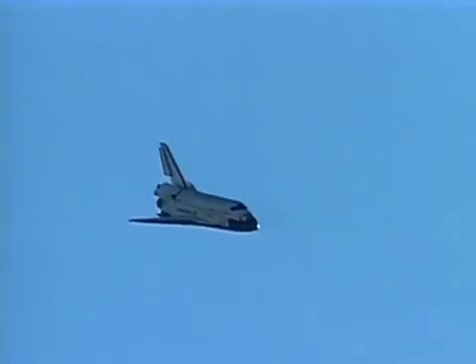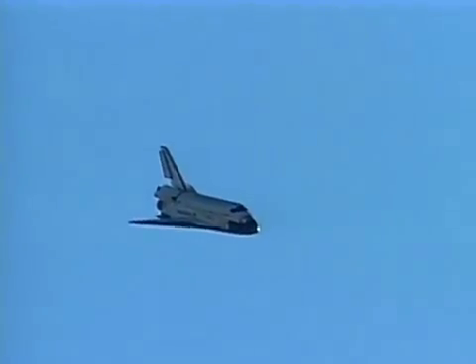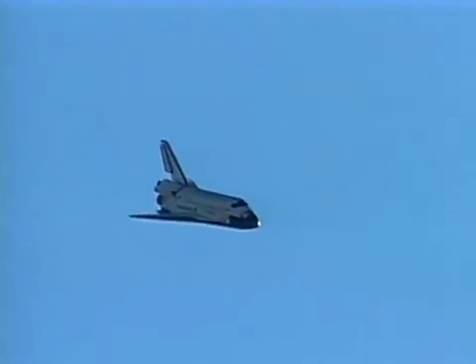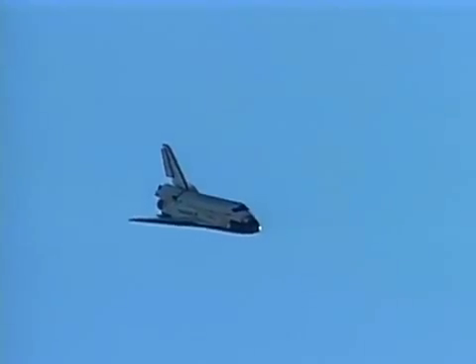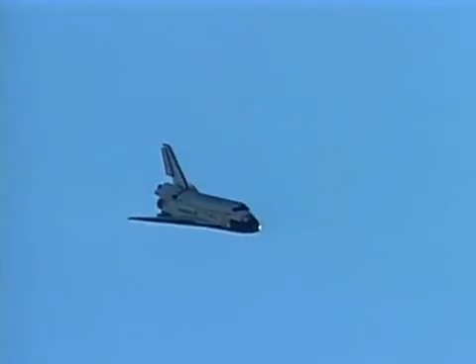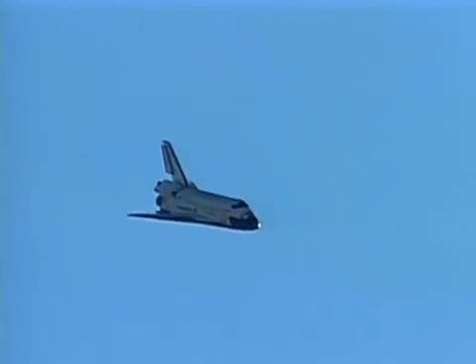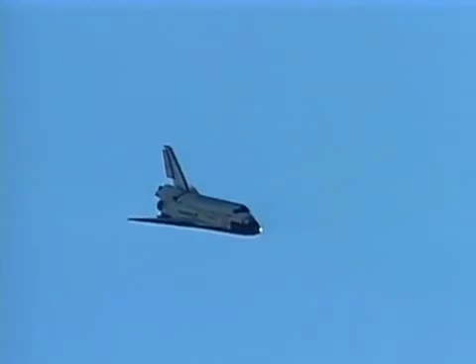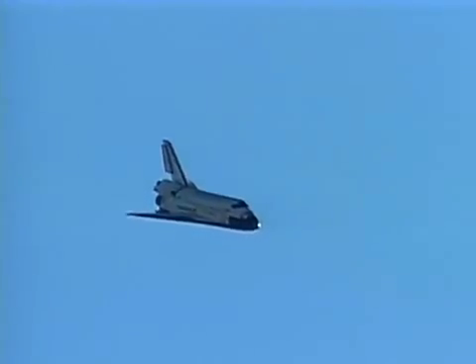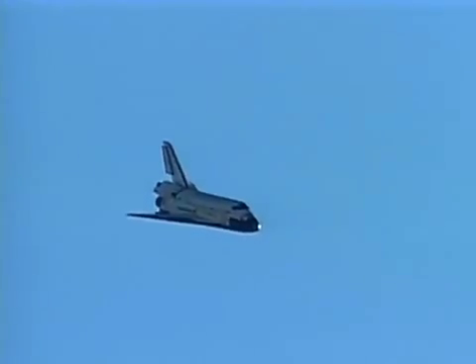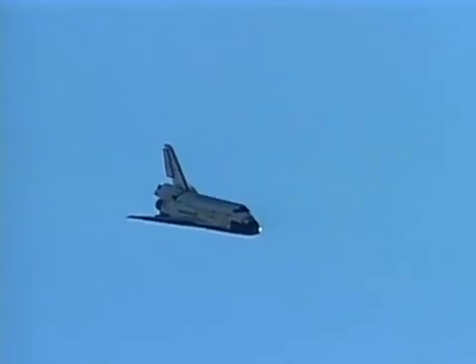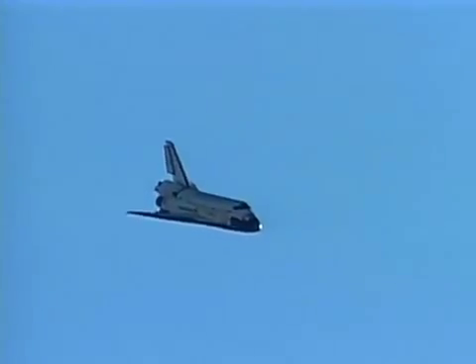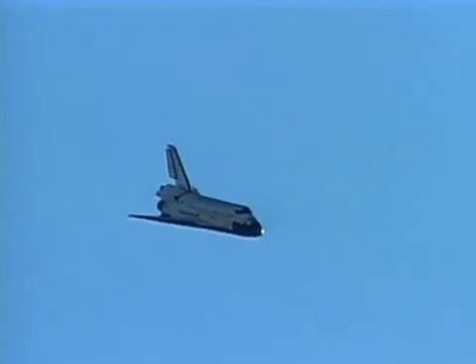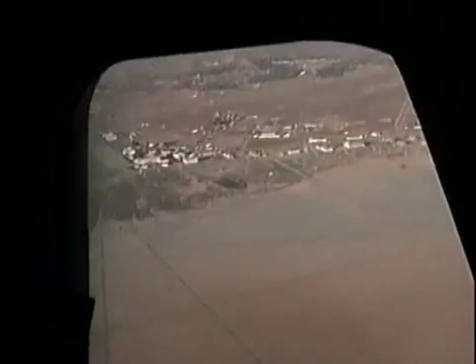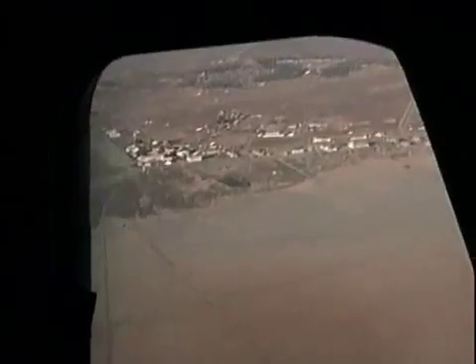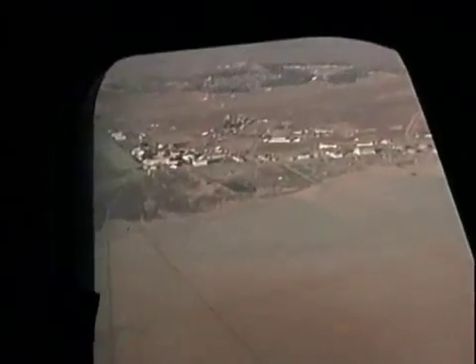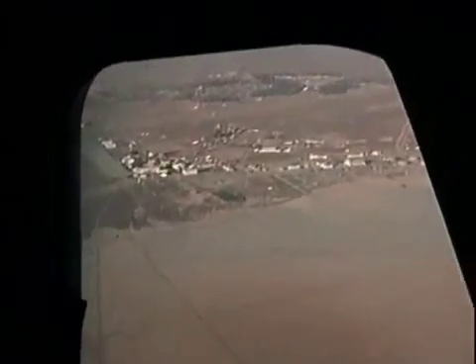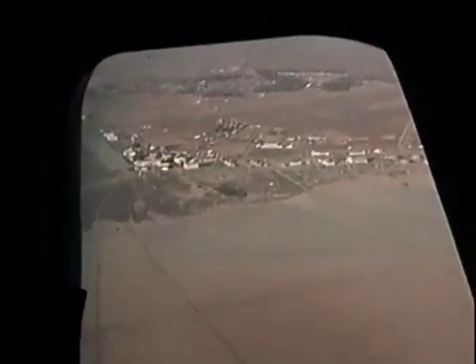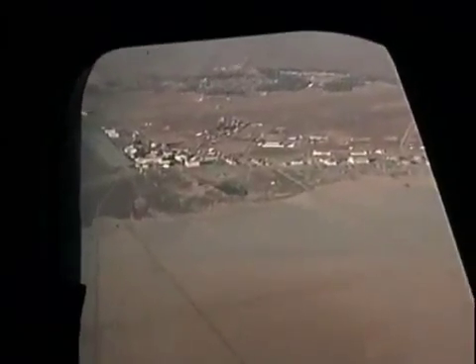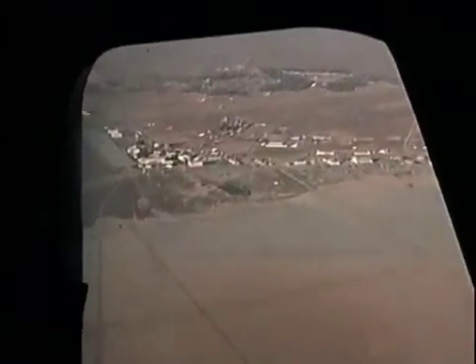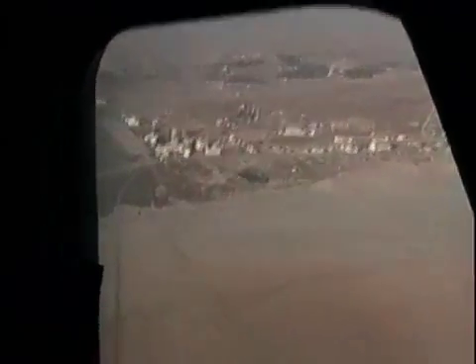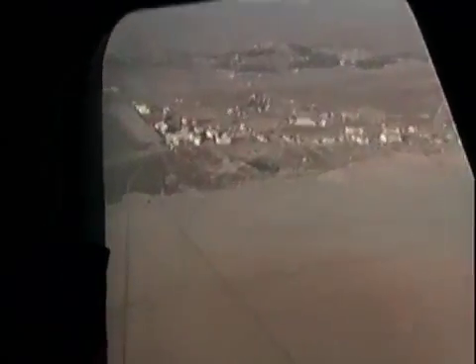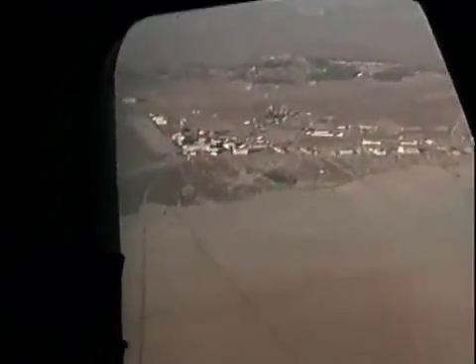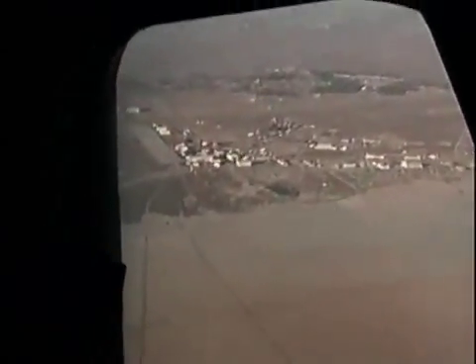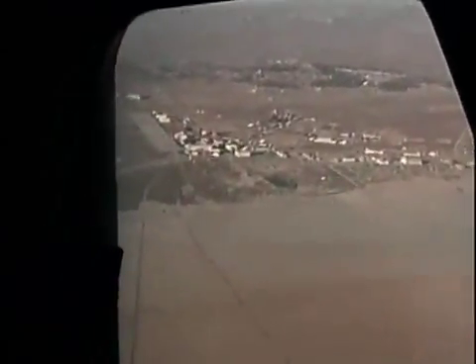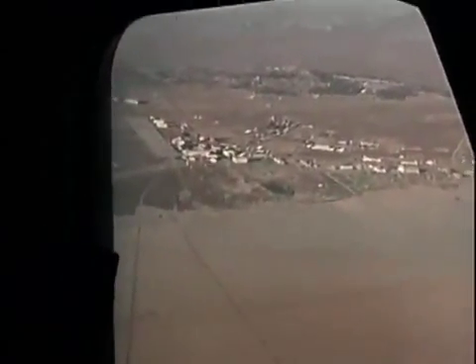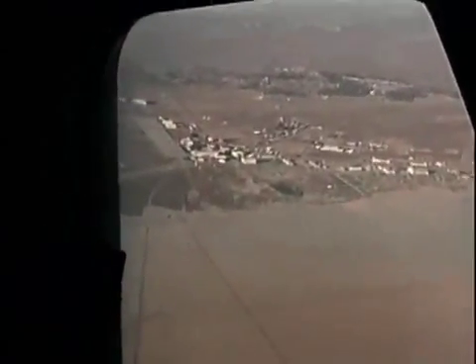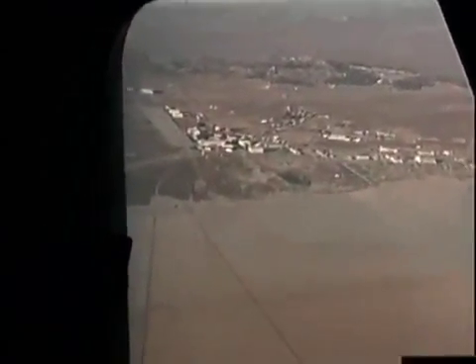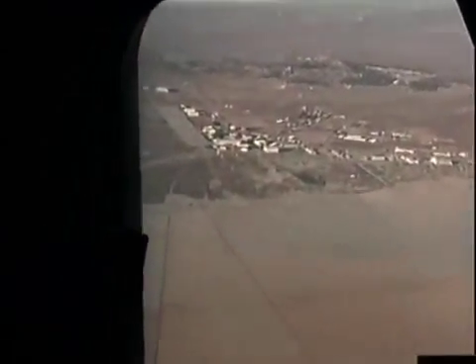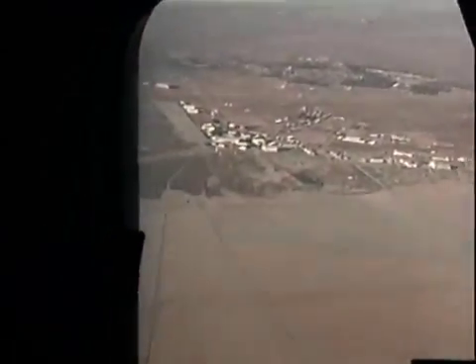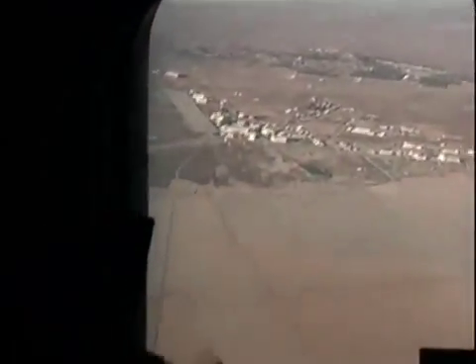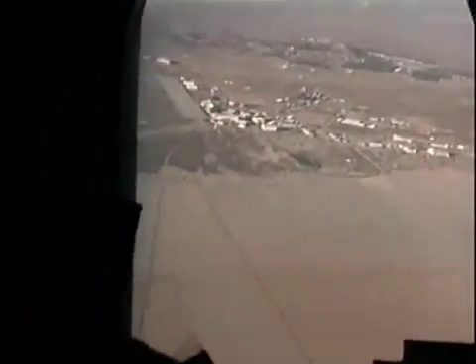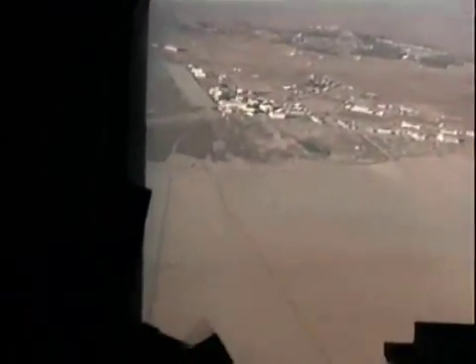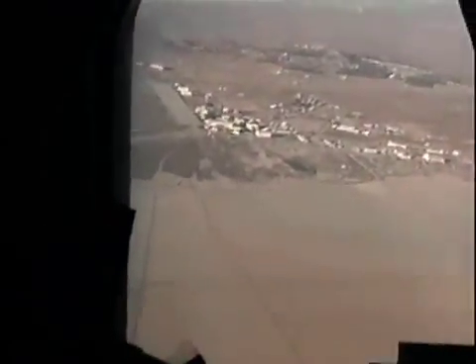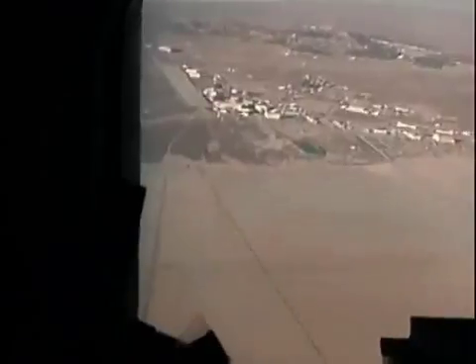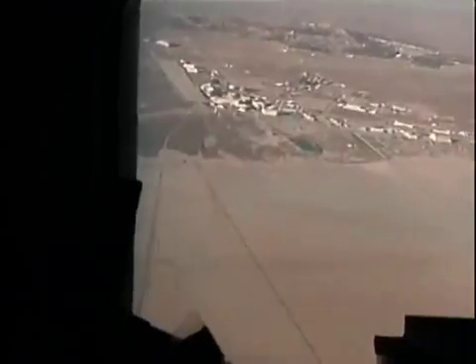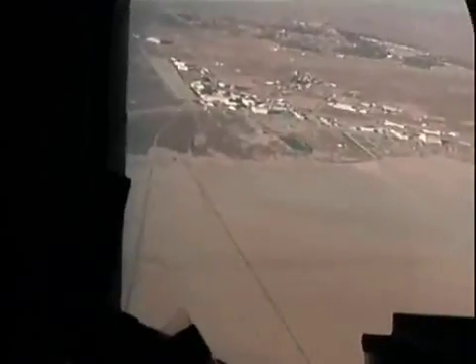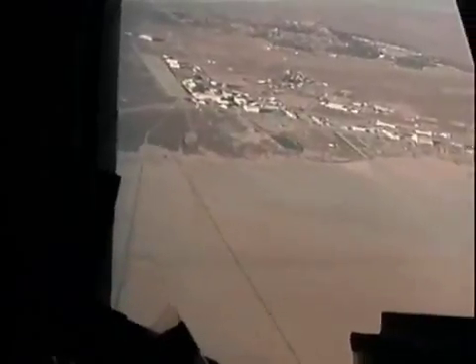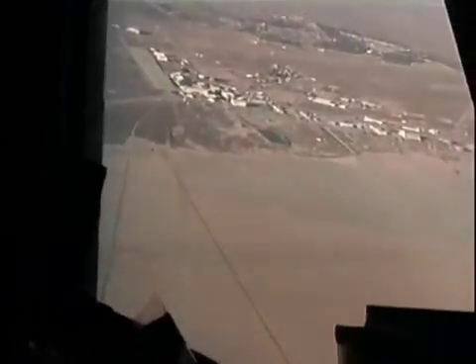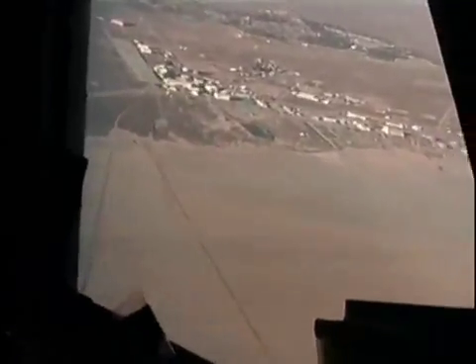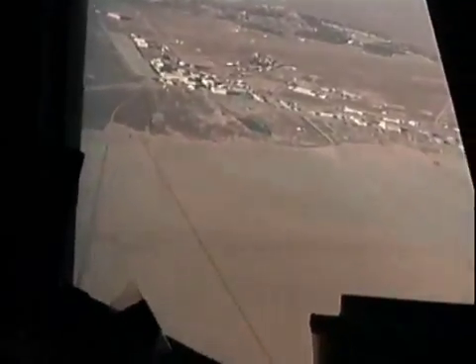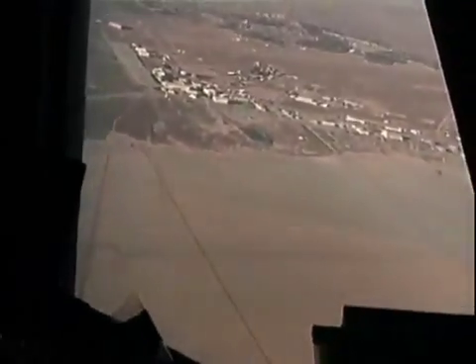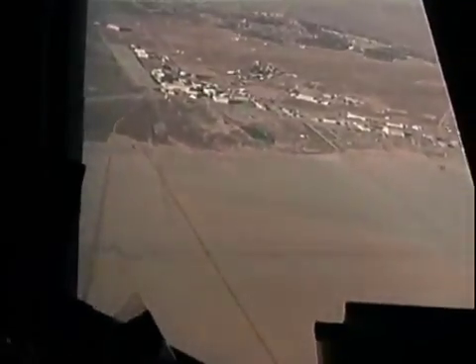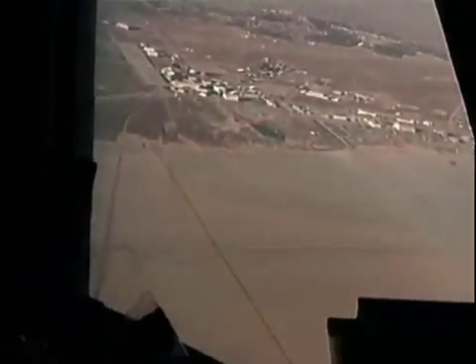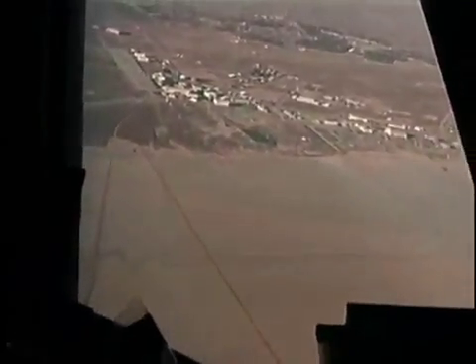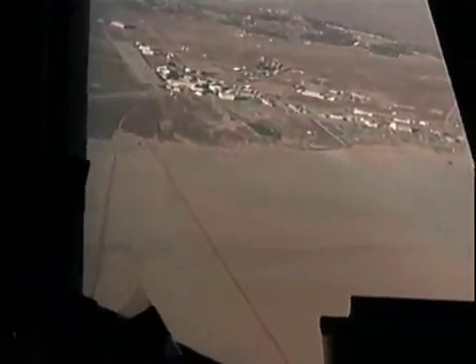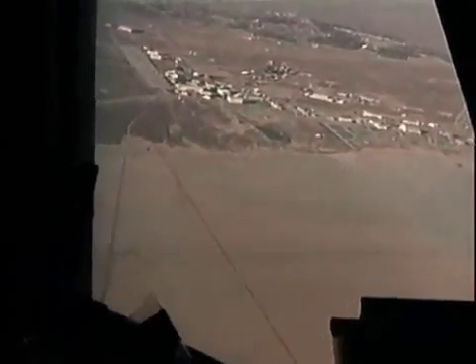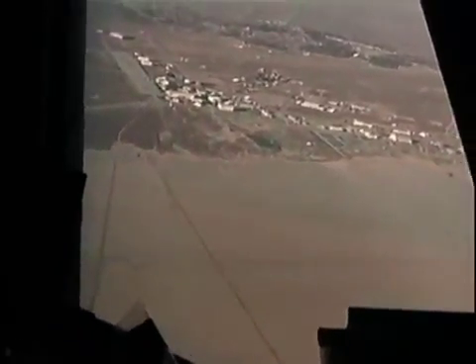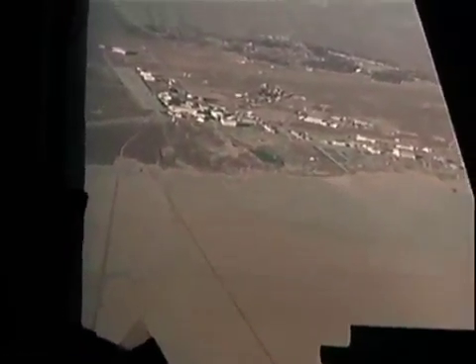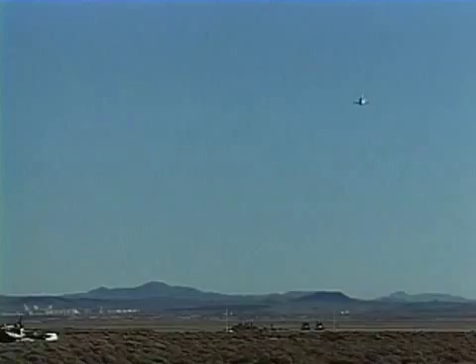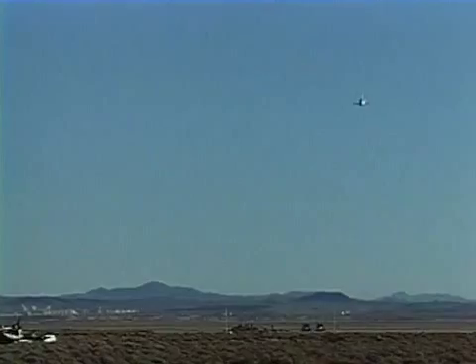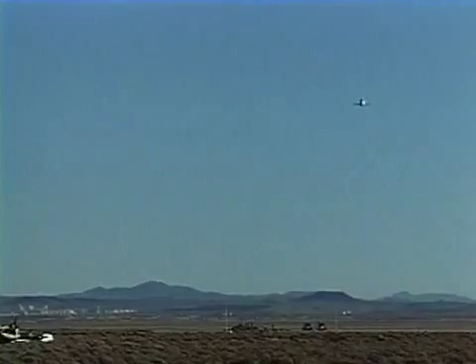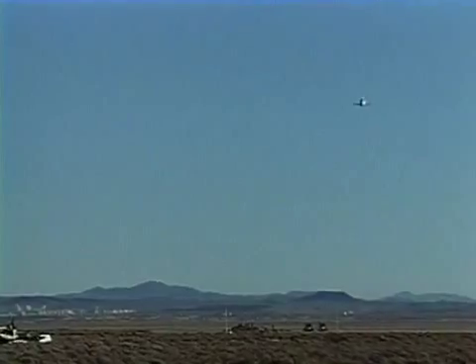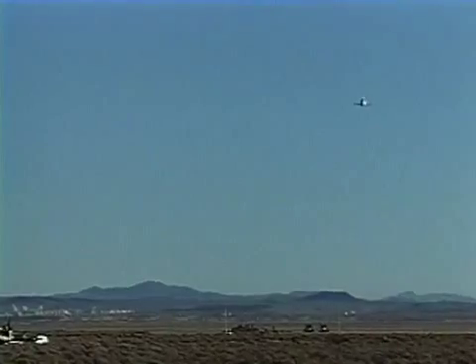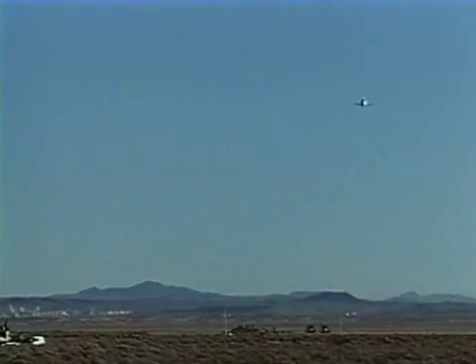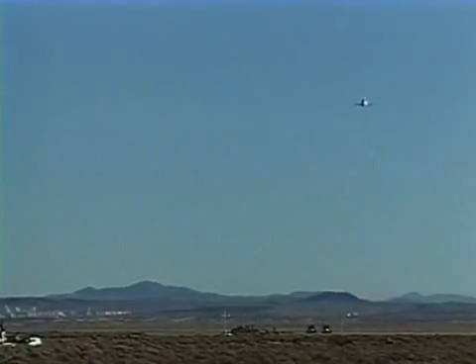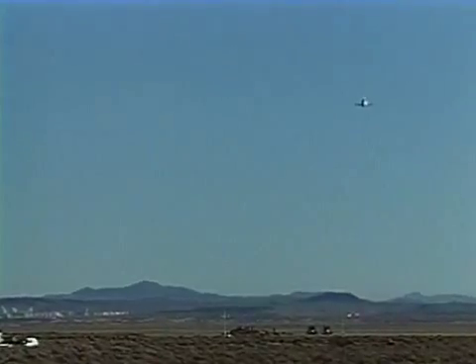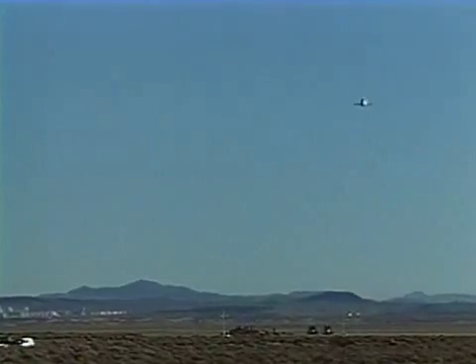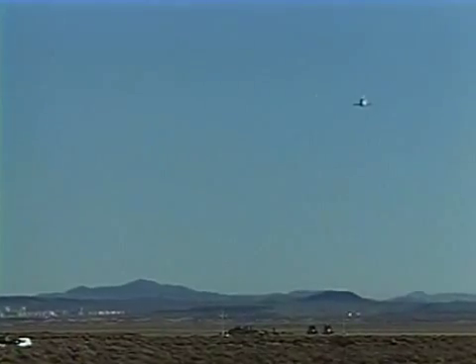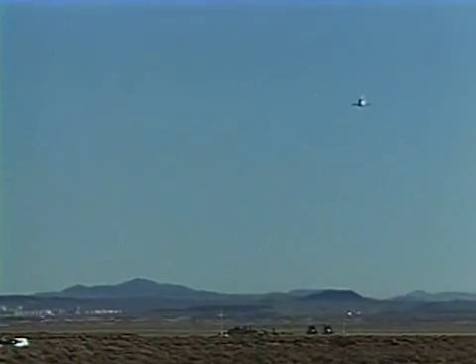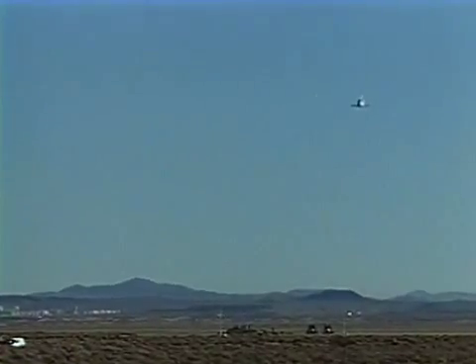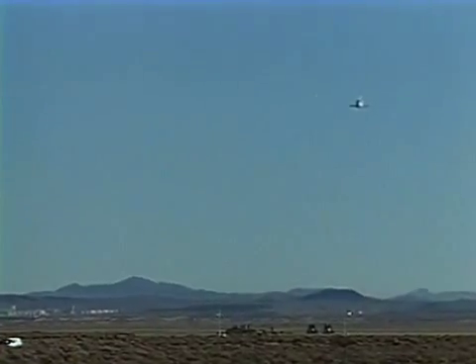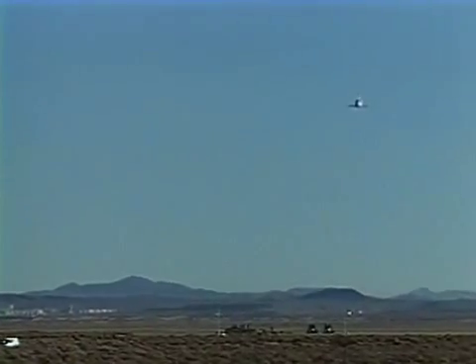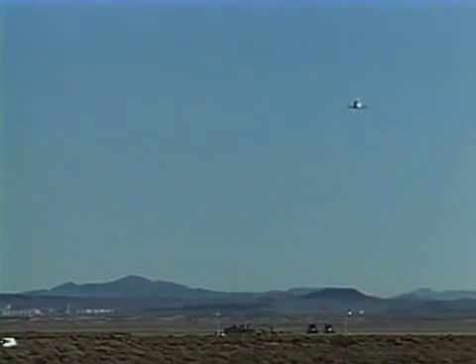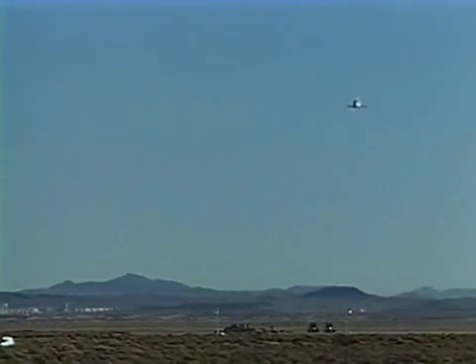Once that was complete, we rolled ourselves back out on final approach. We fly the approach at about 300 knots equivalent airspeed.